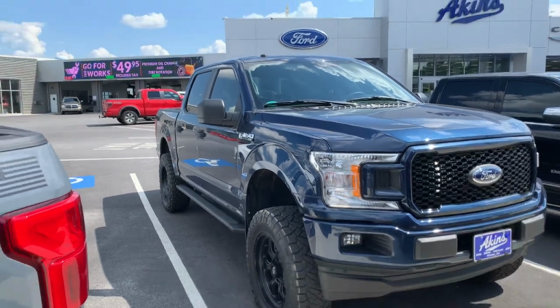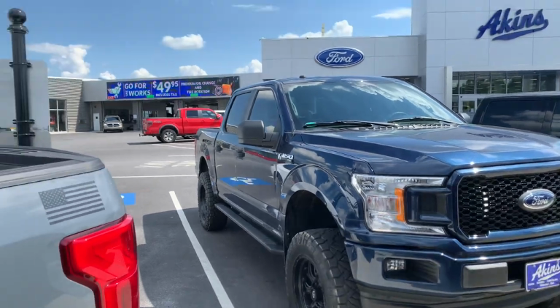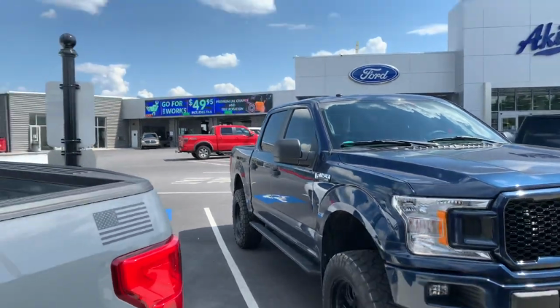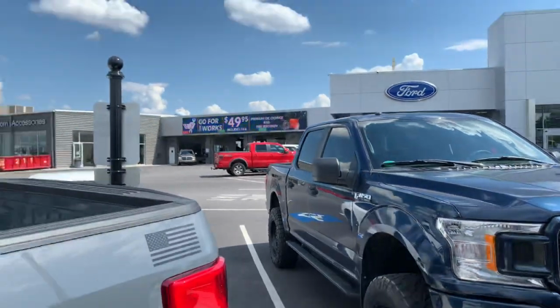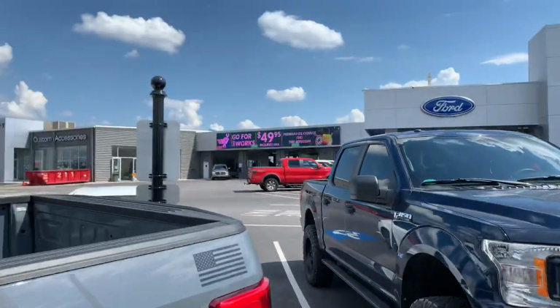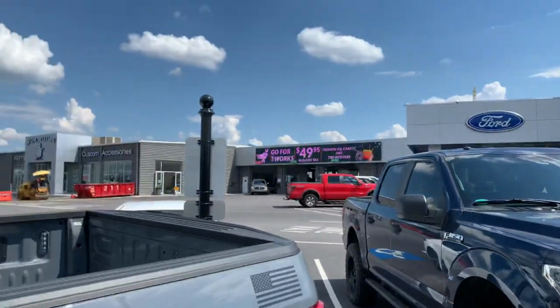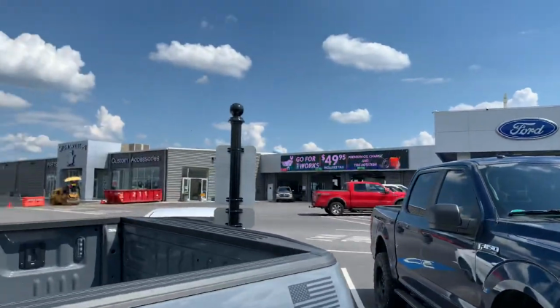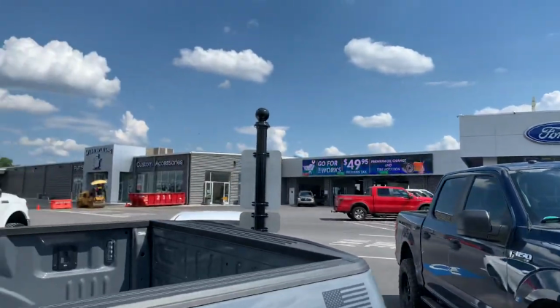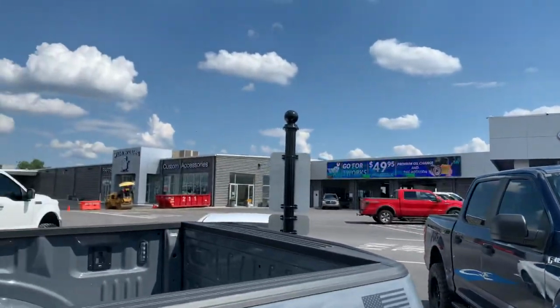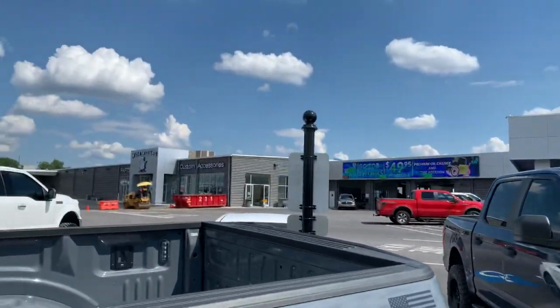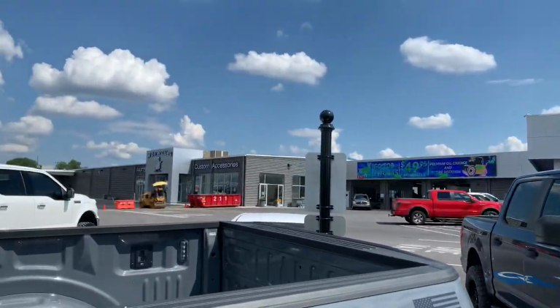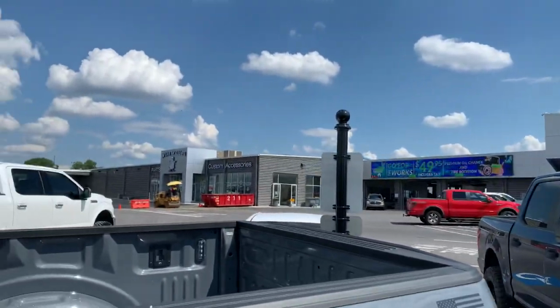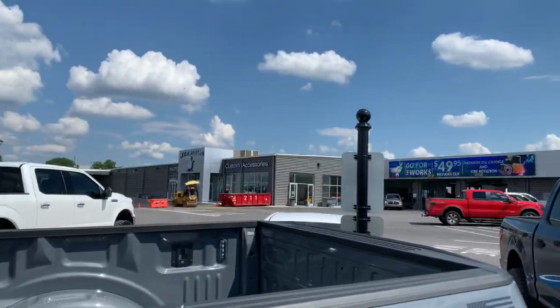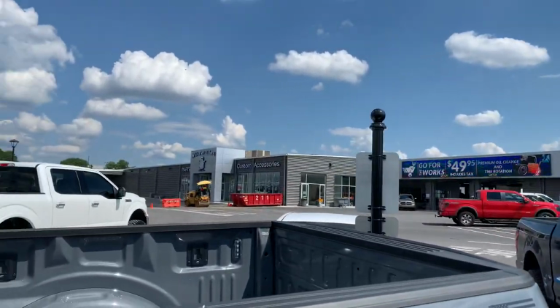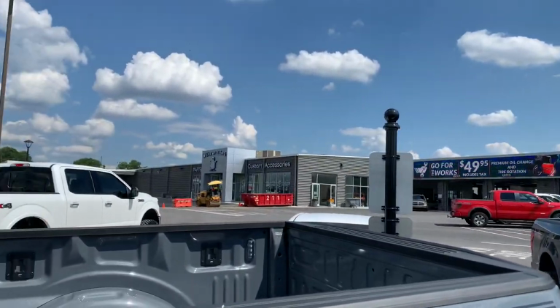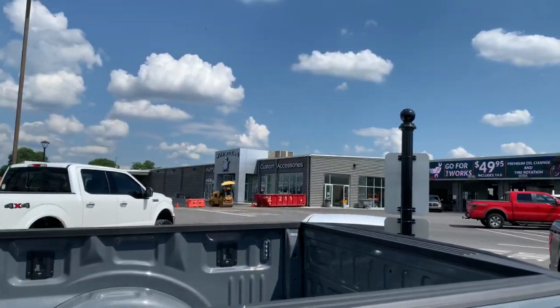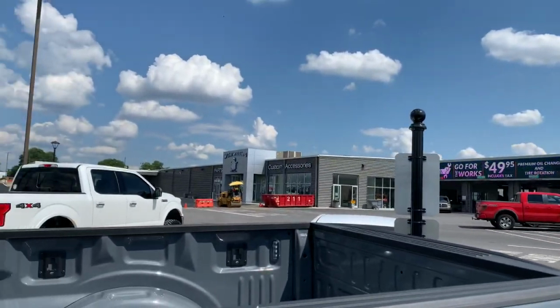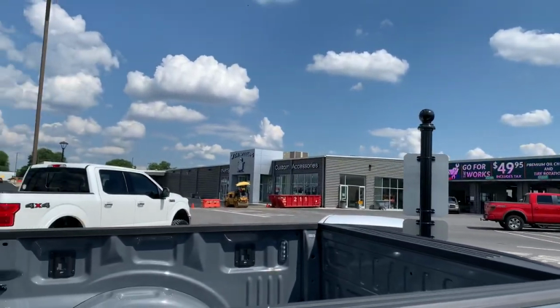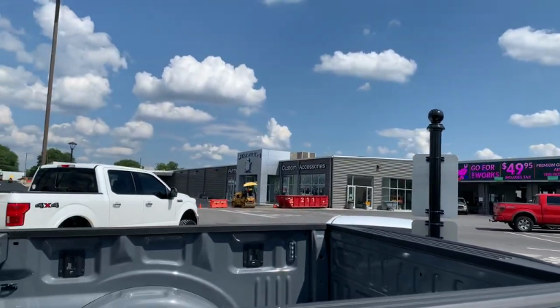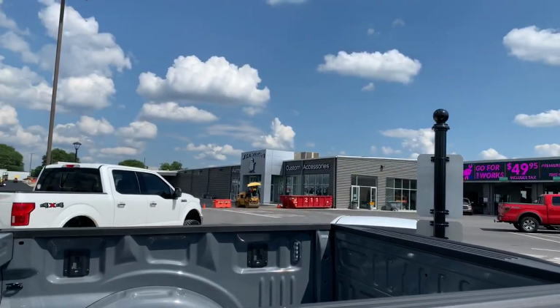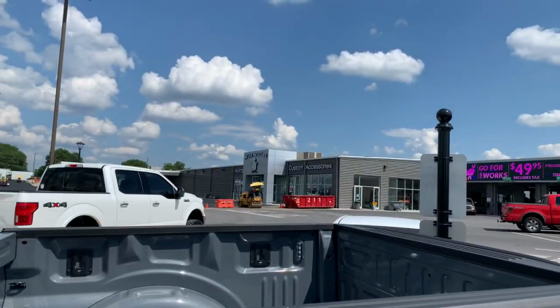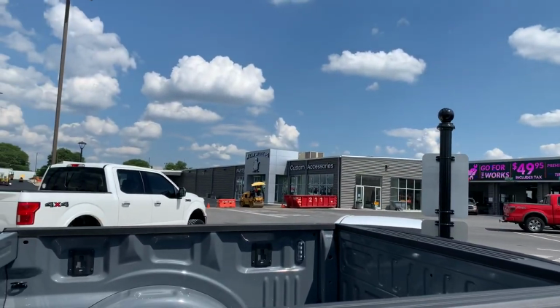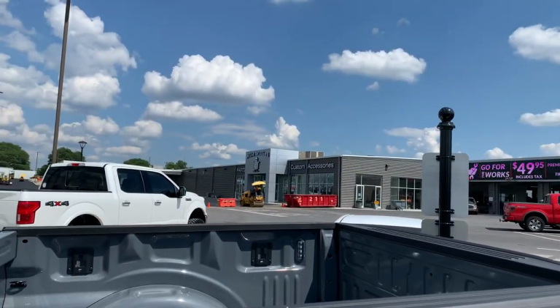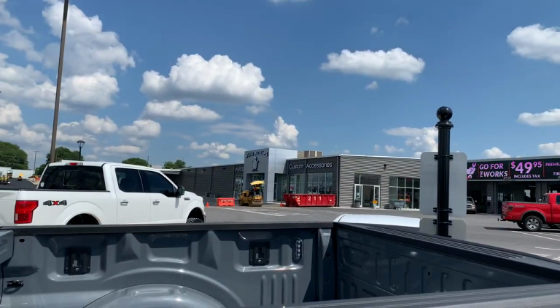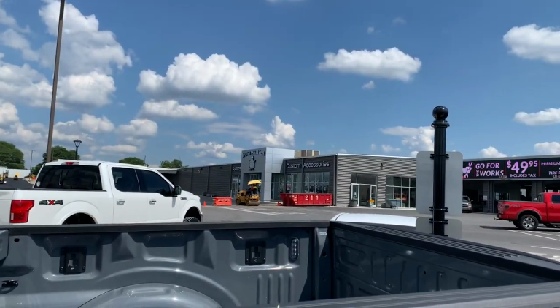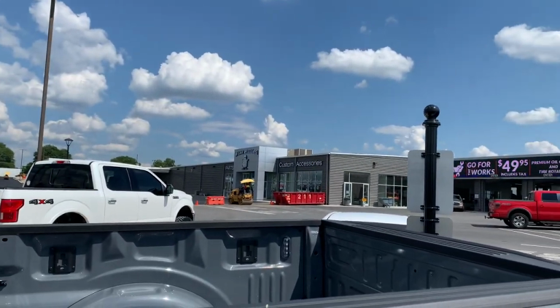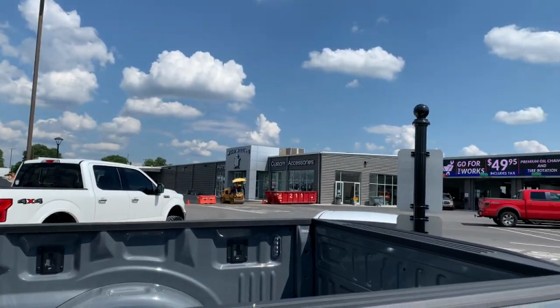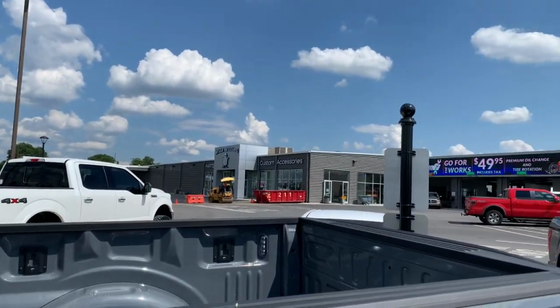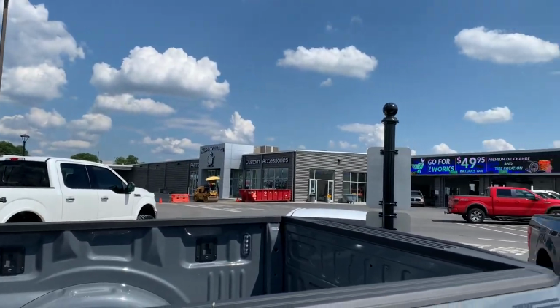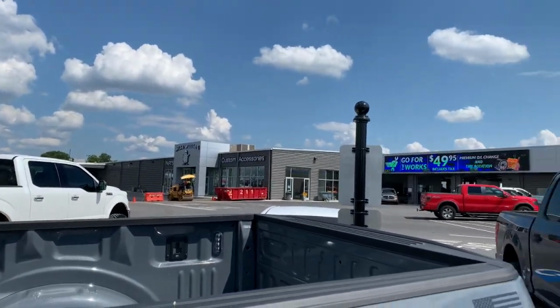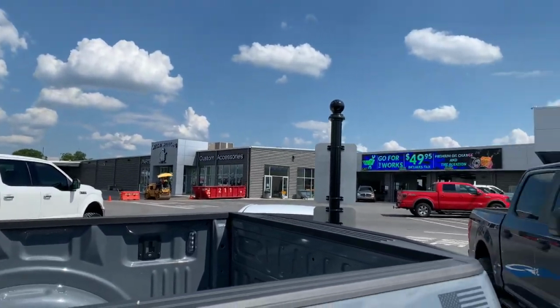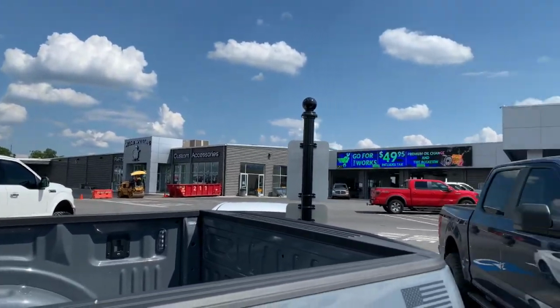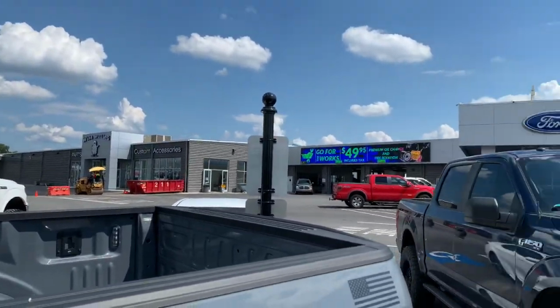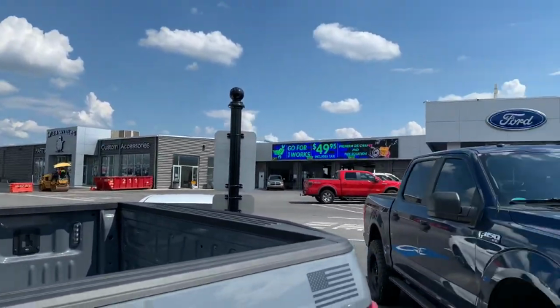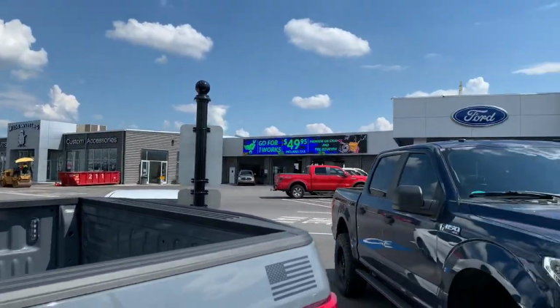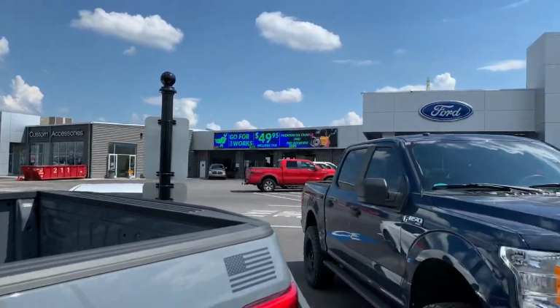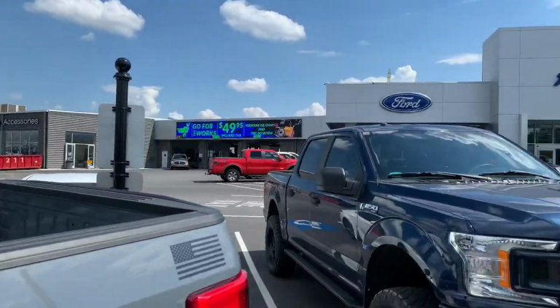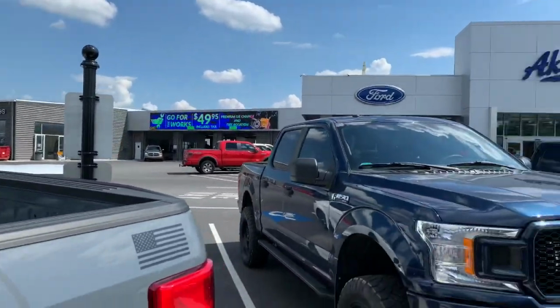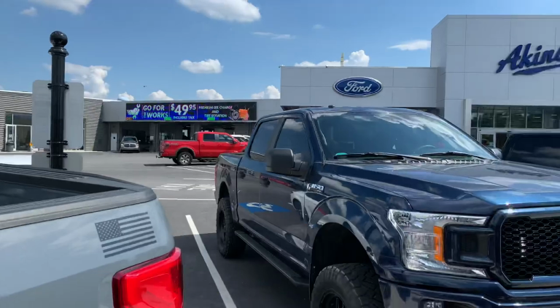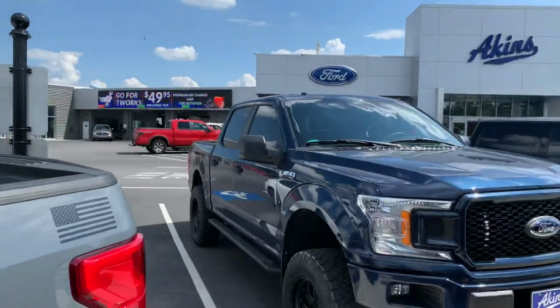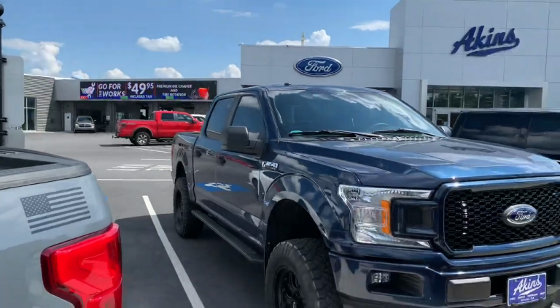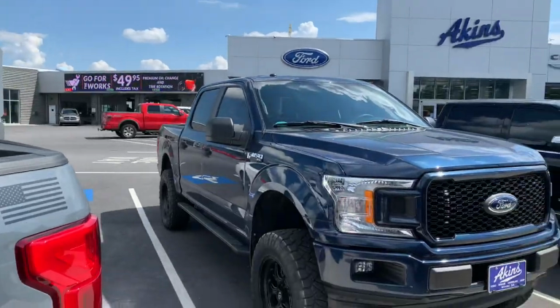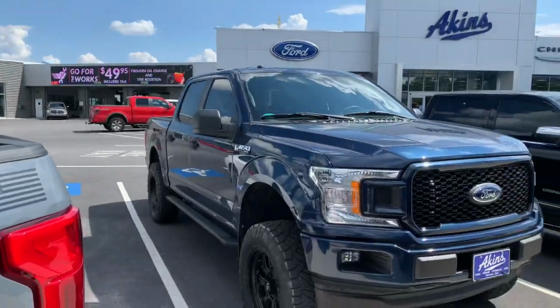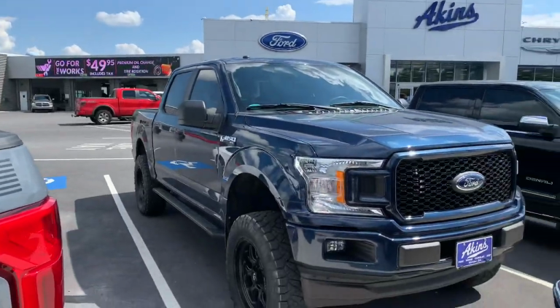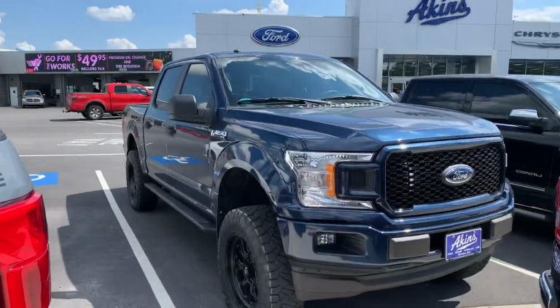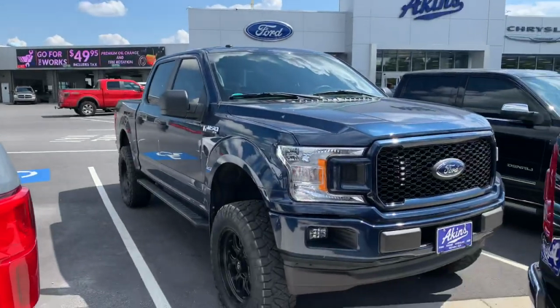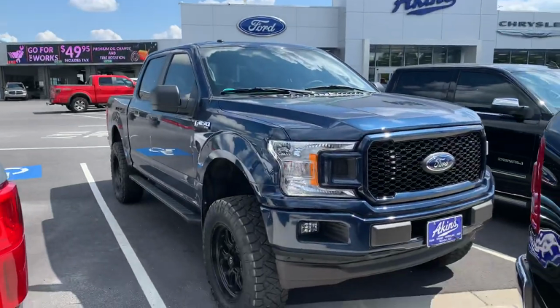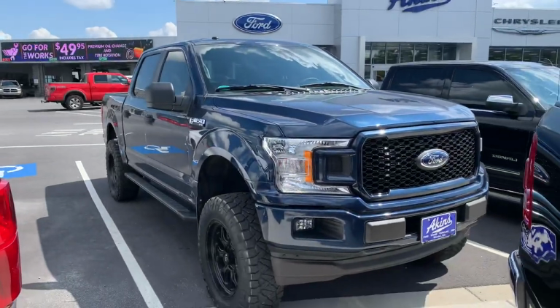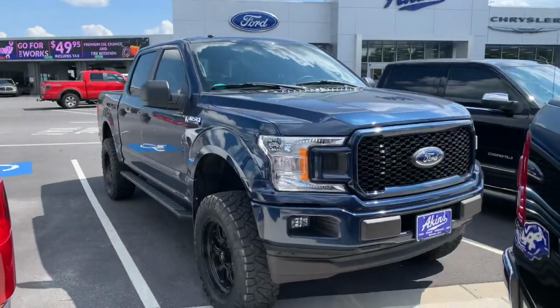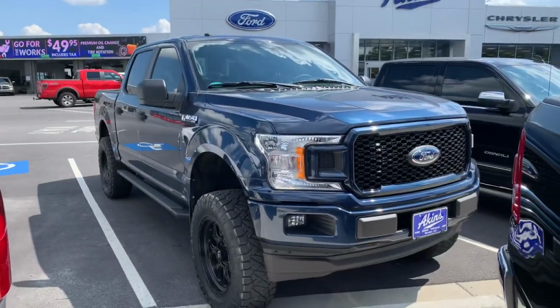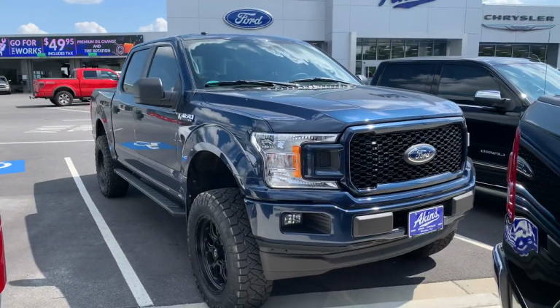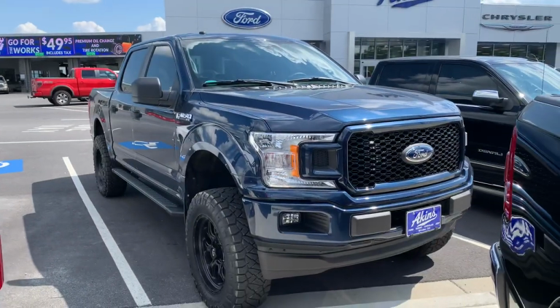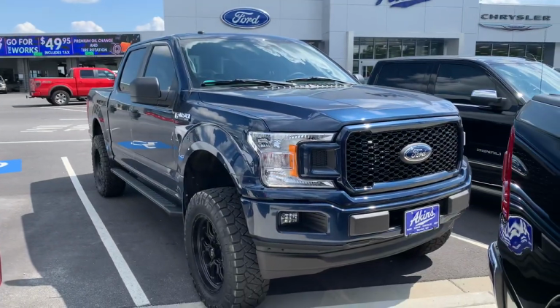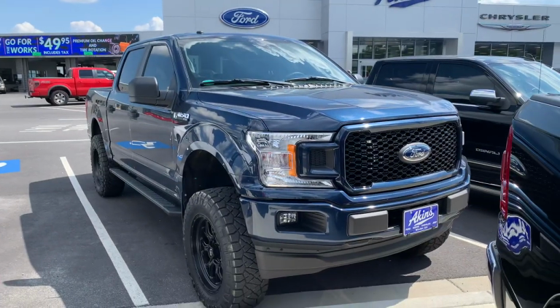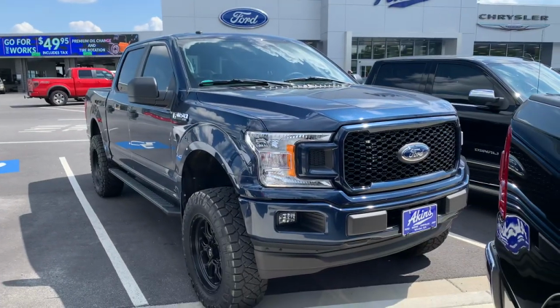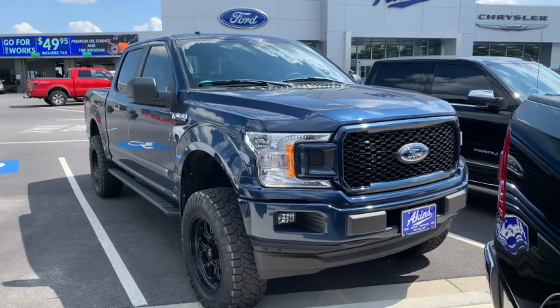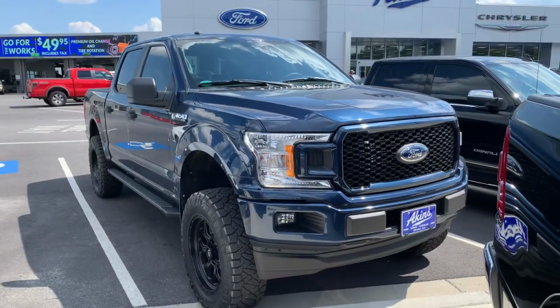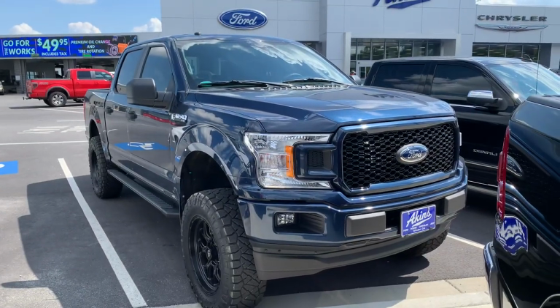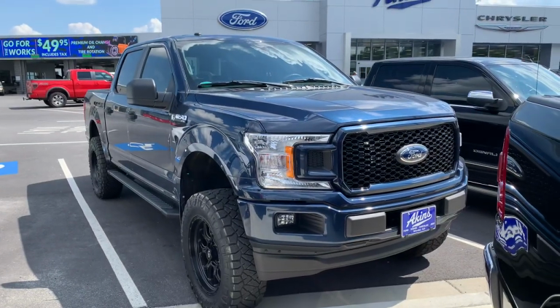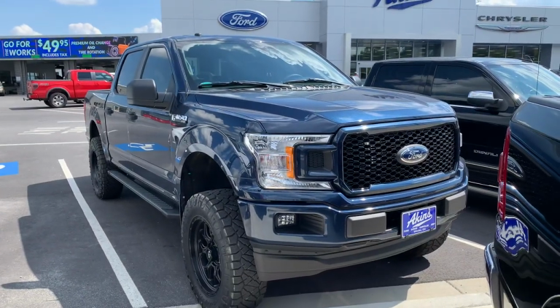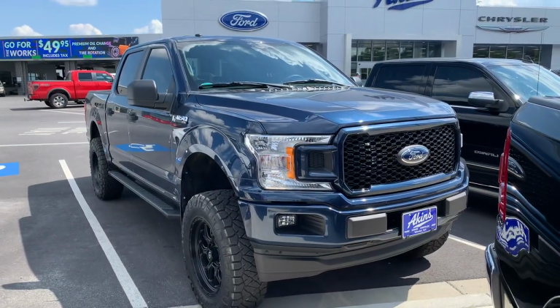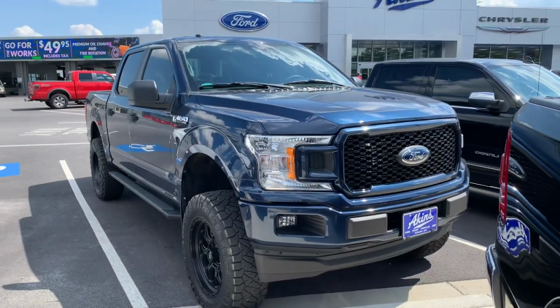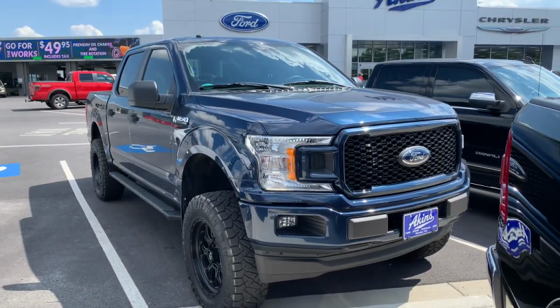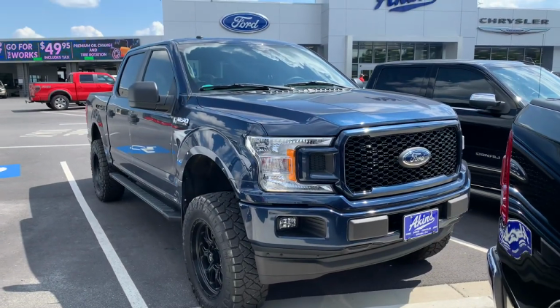We're at Akins' new showroom — getting closer and closer, can't wait to show you guys that. Hit that subscribe button, thanks for watching!